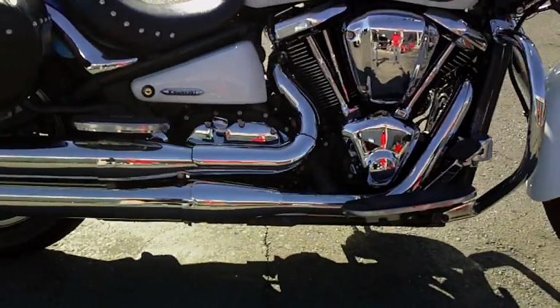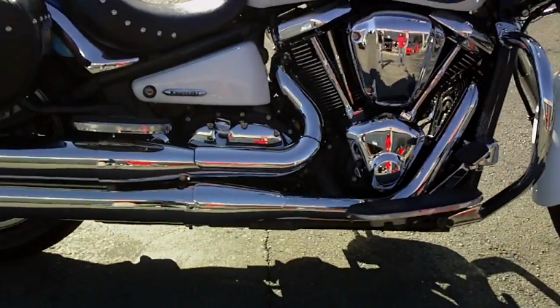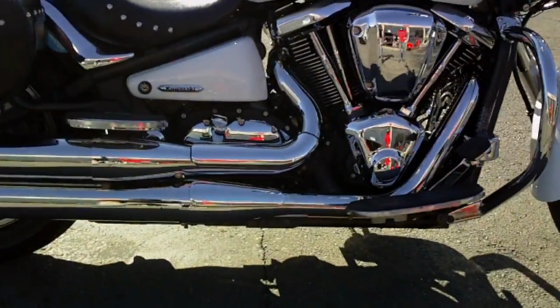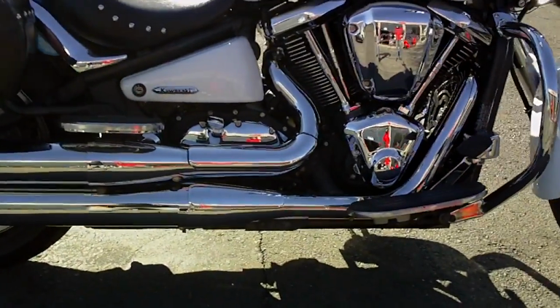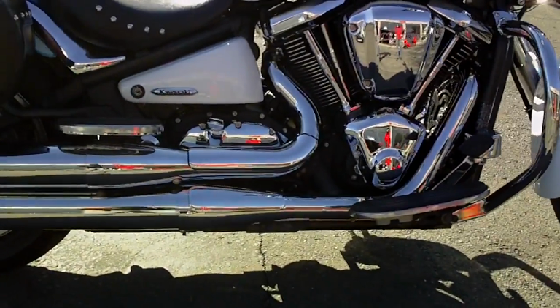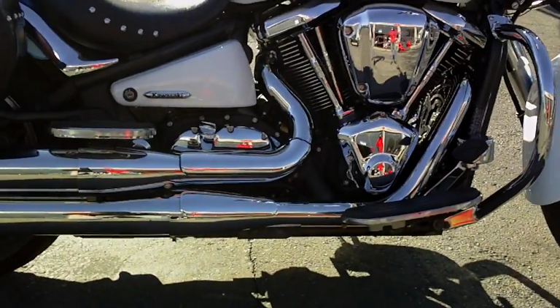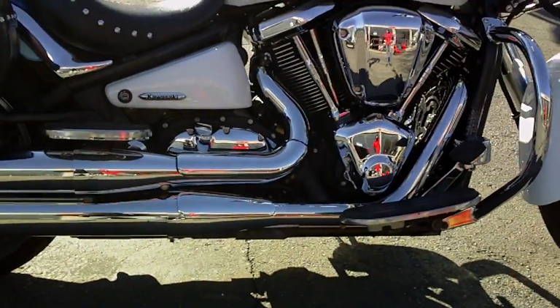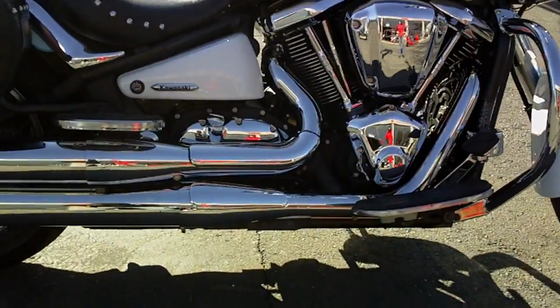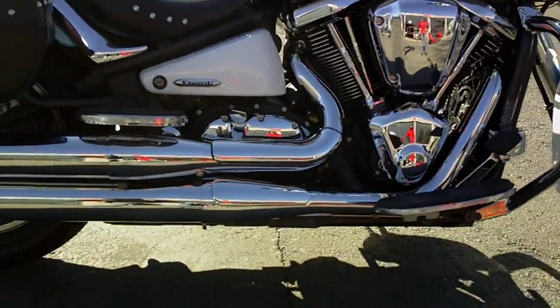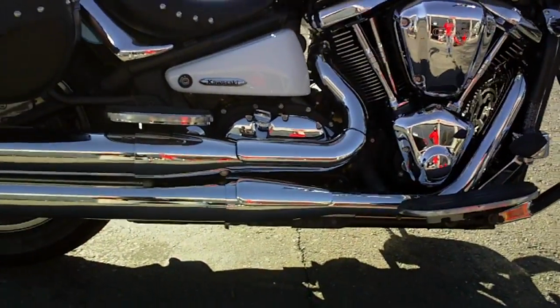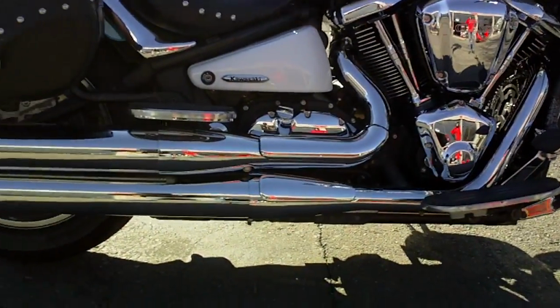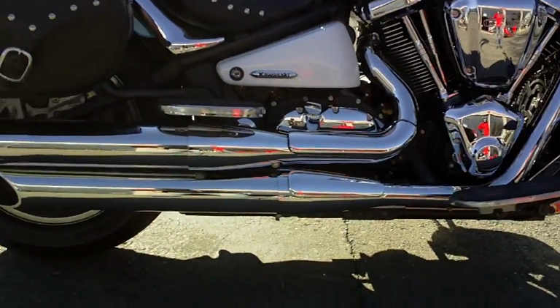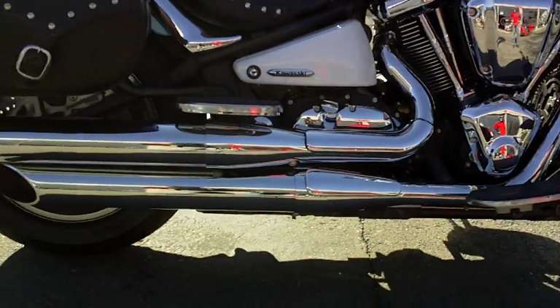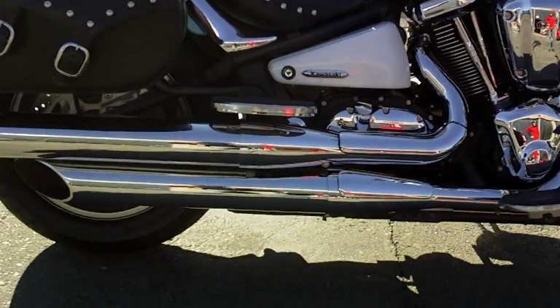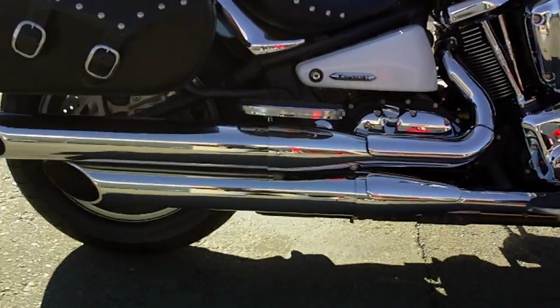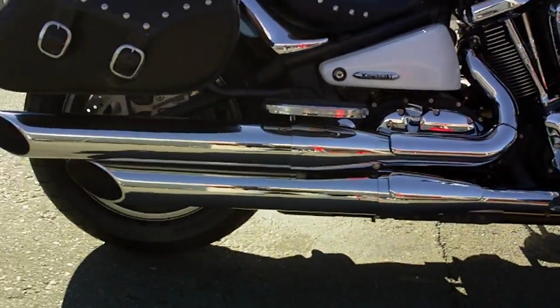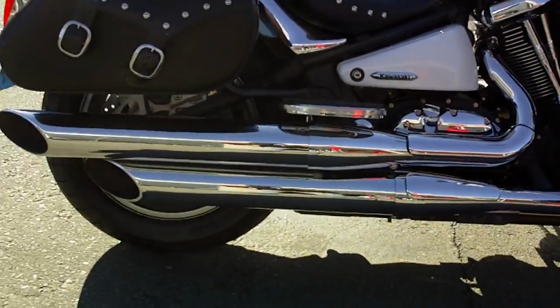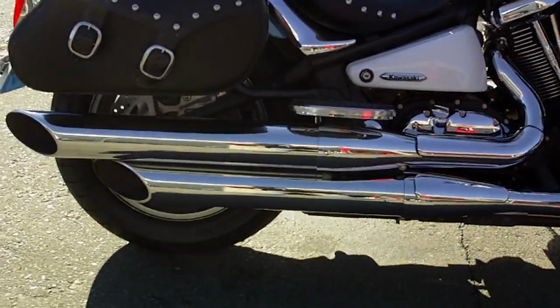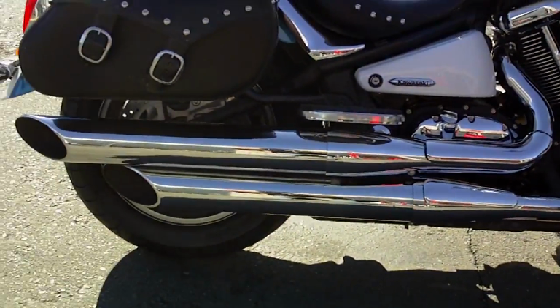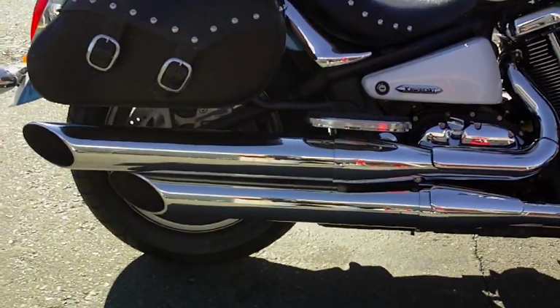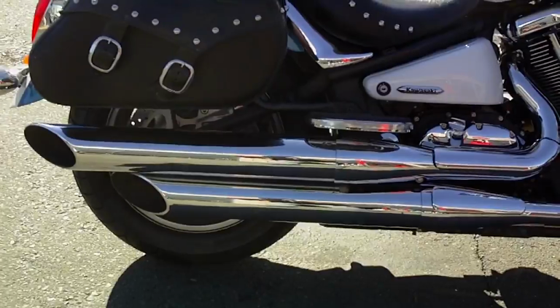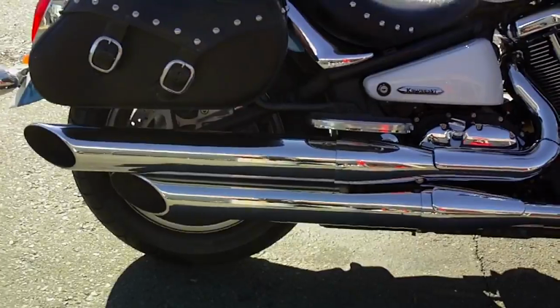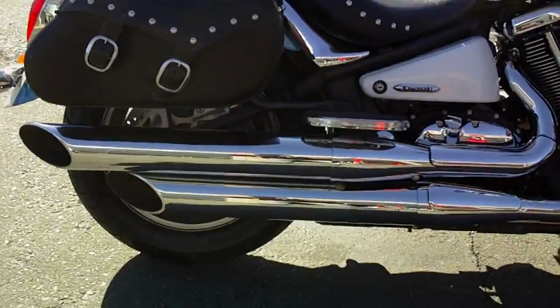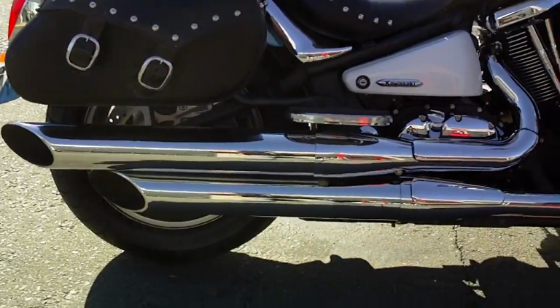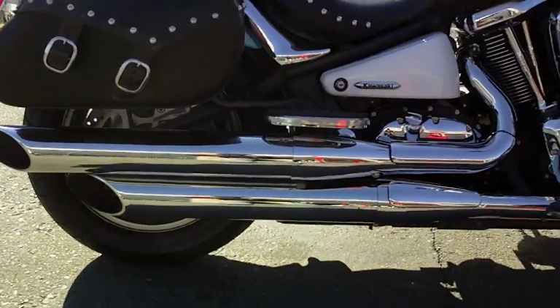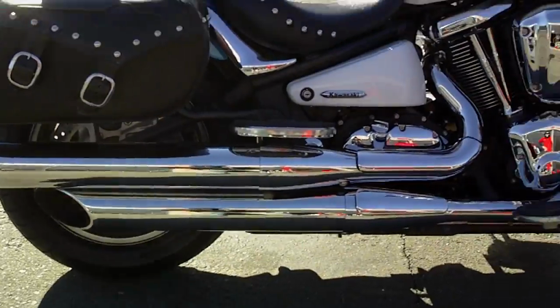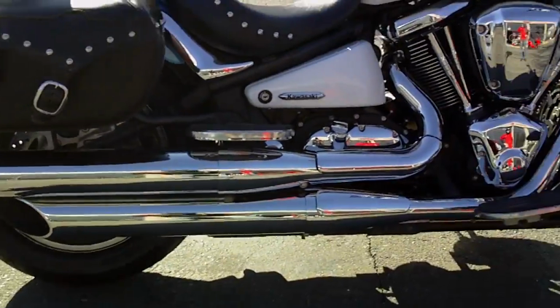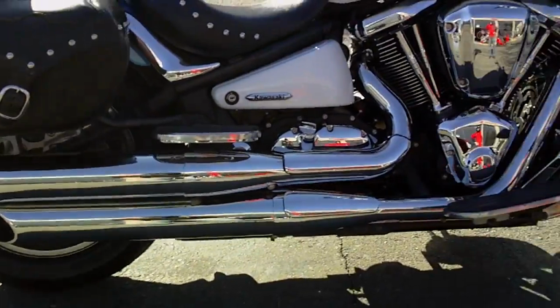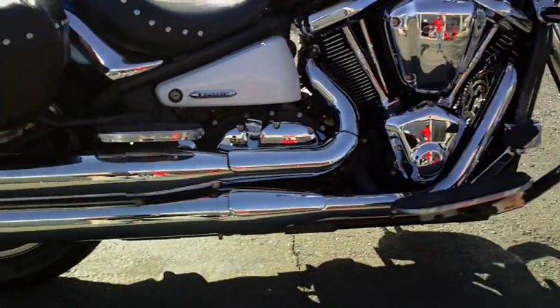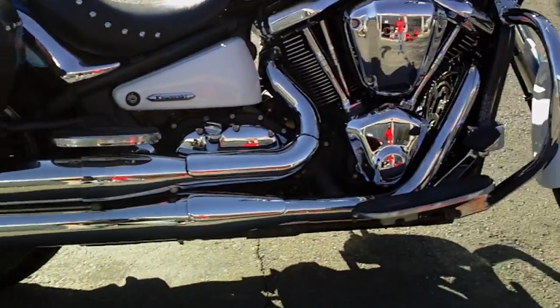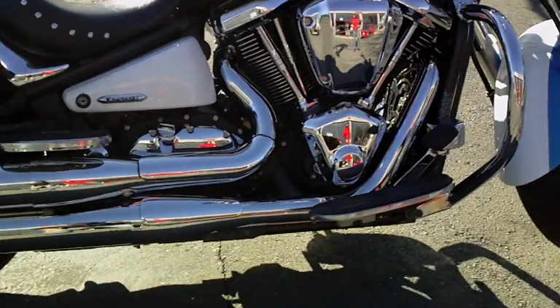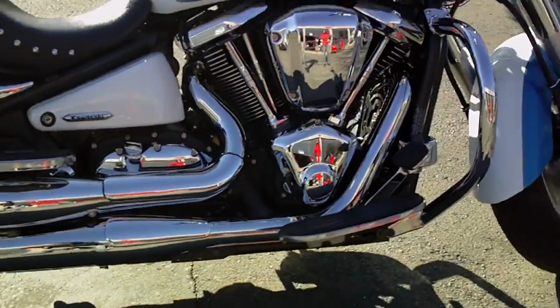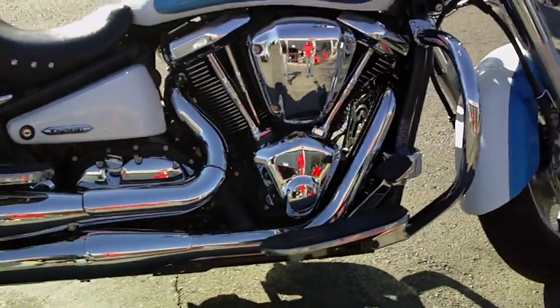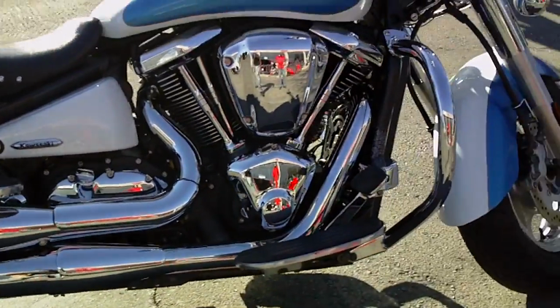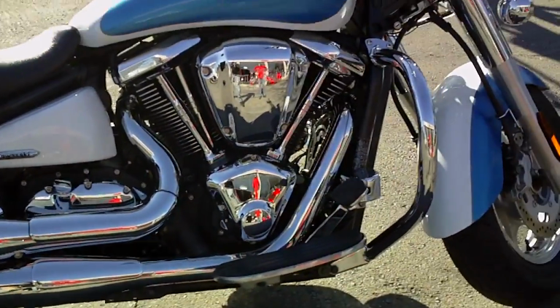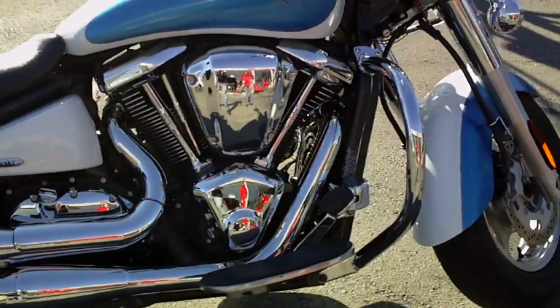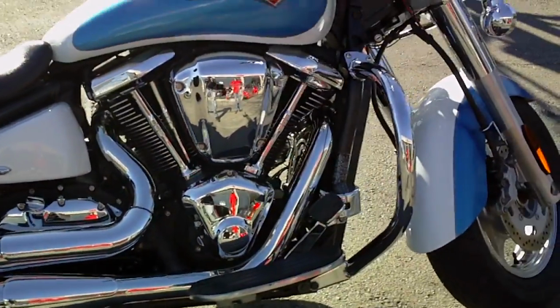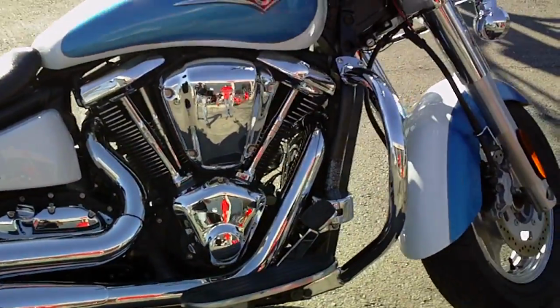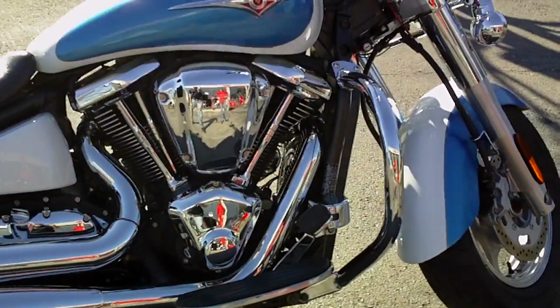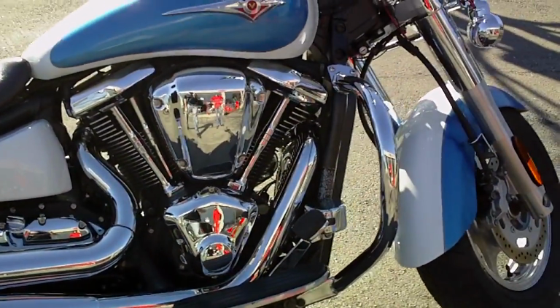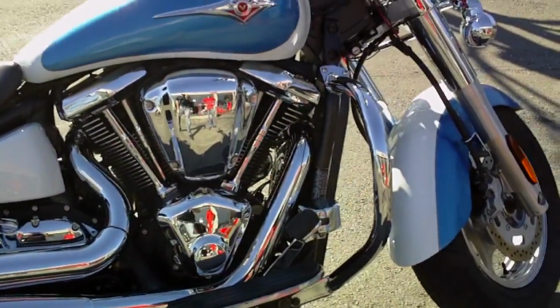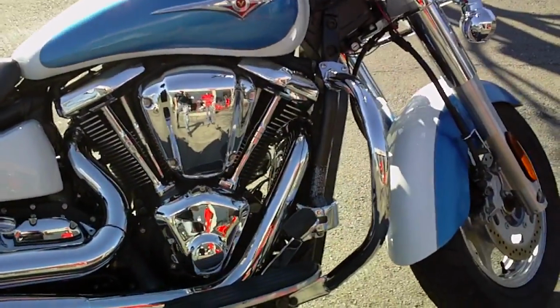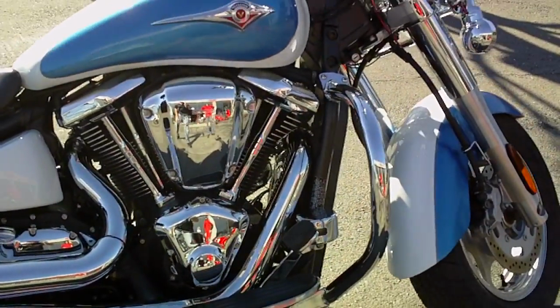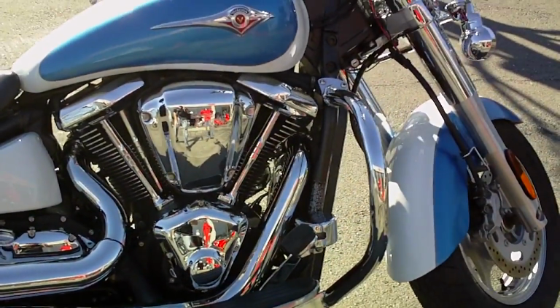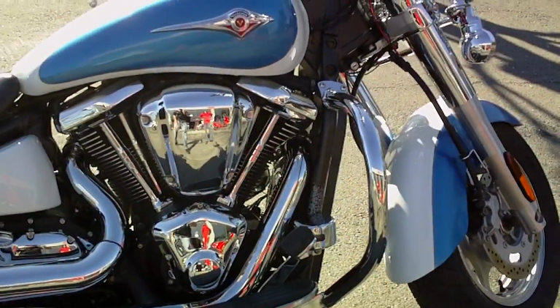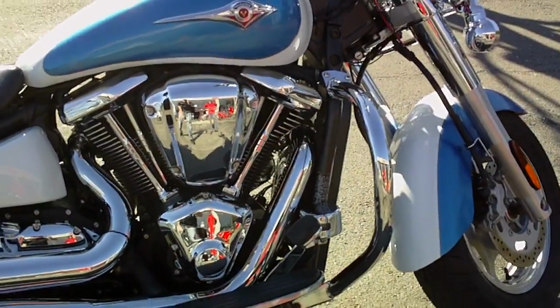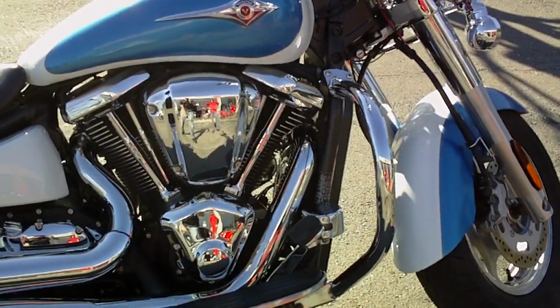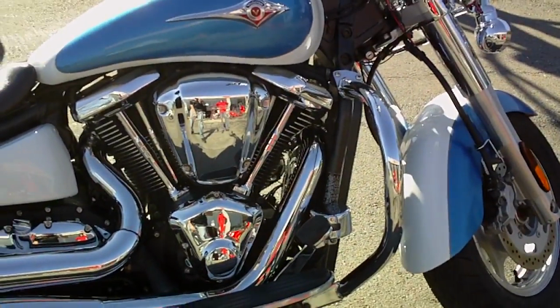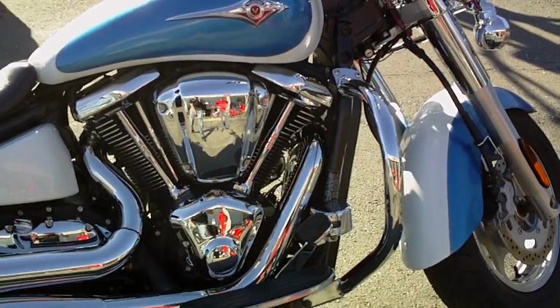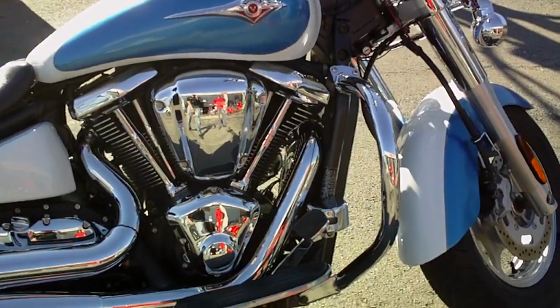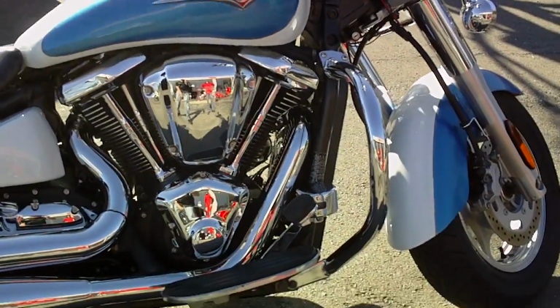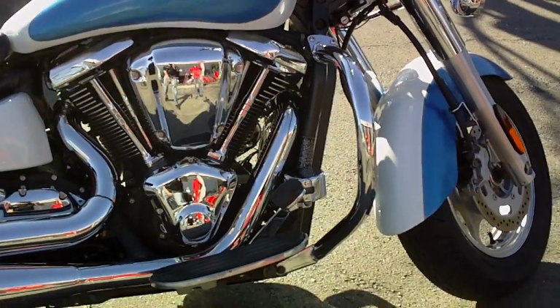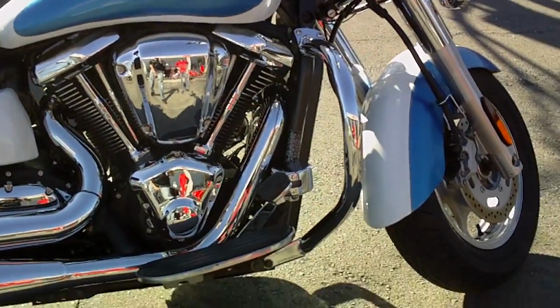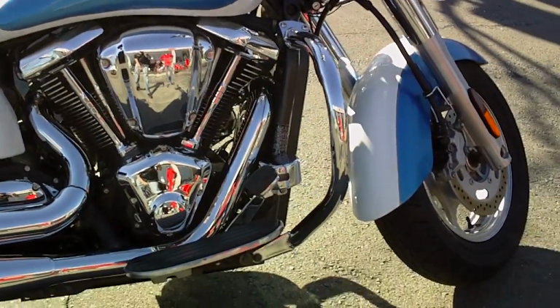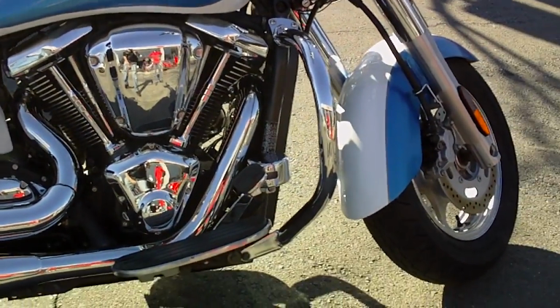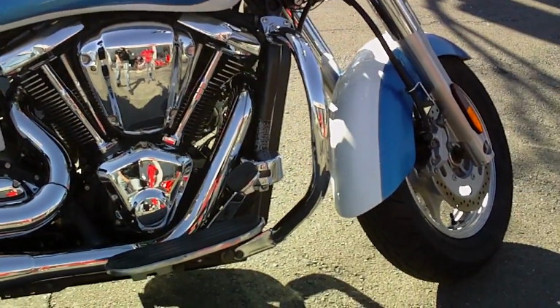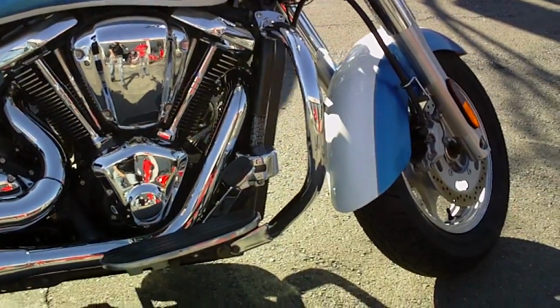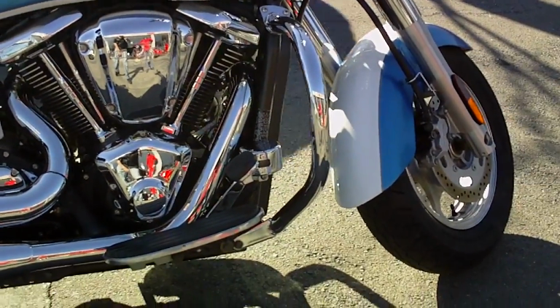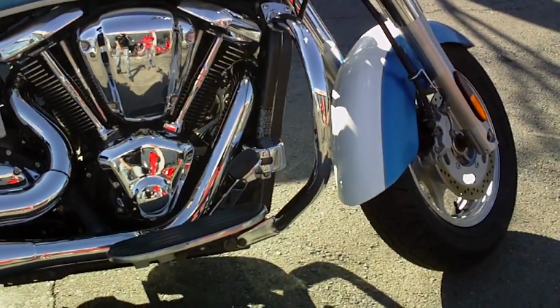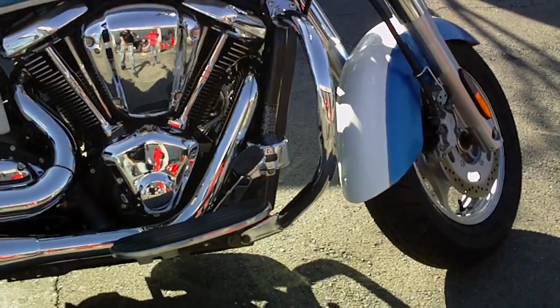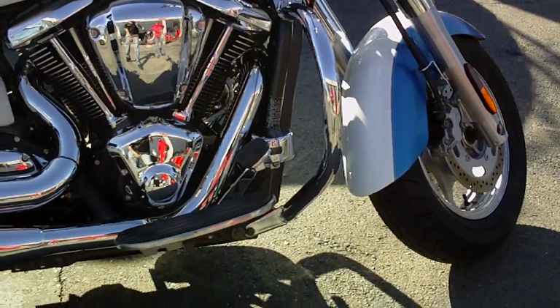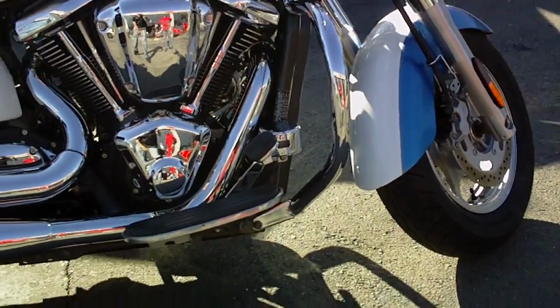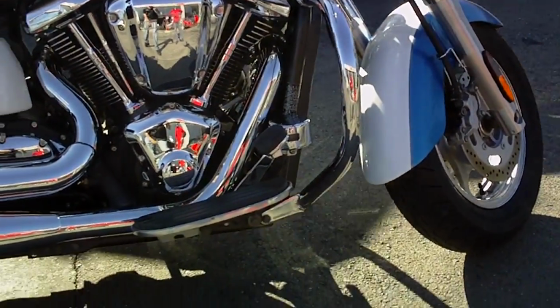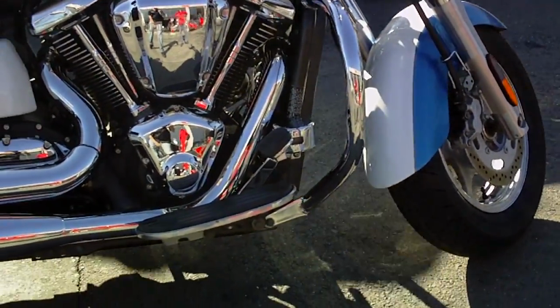Real nice chrome exhaust, chrome pushrod covers, head covers, and engine guards.